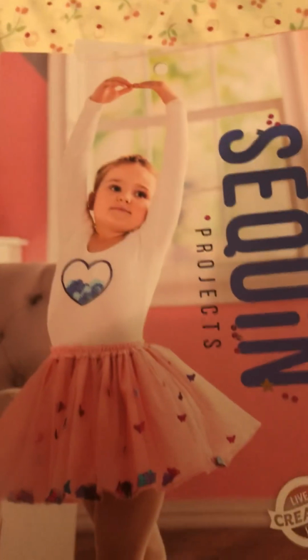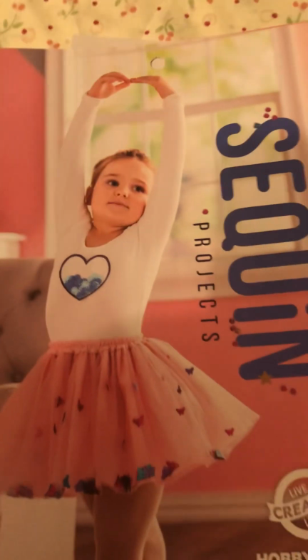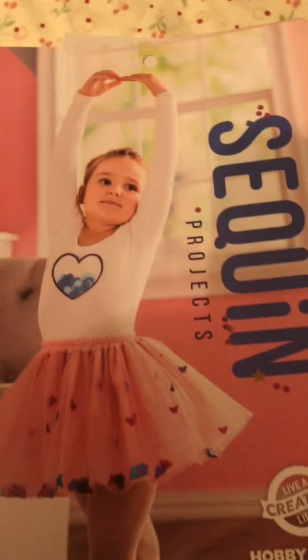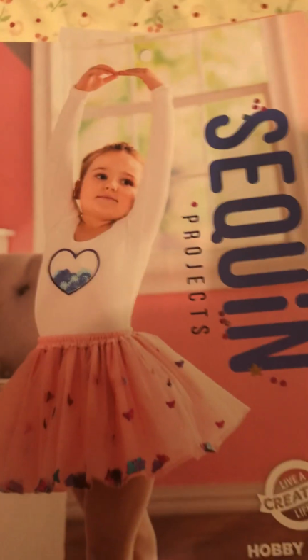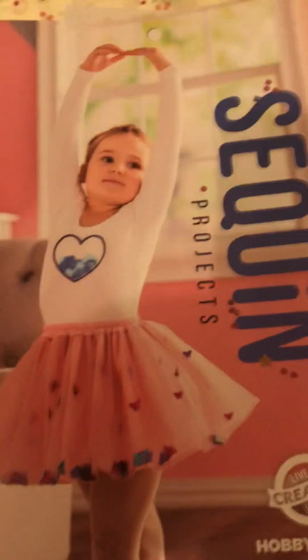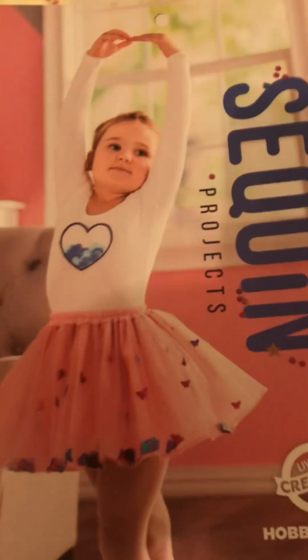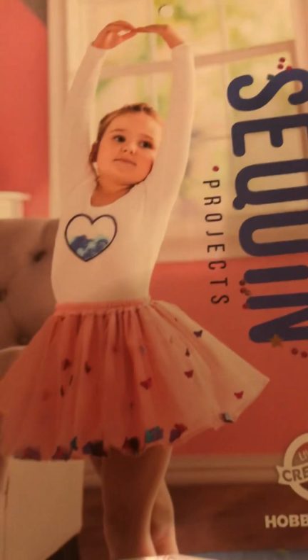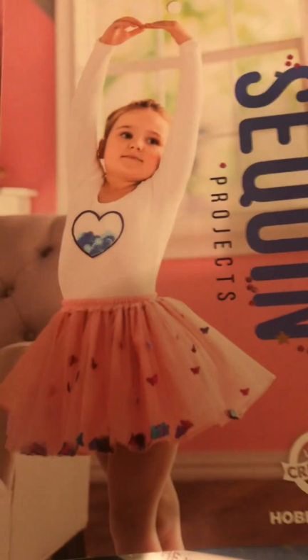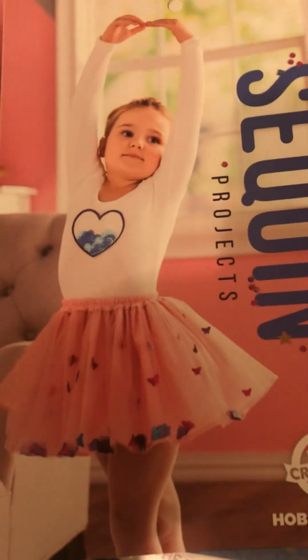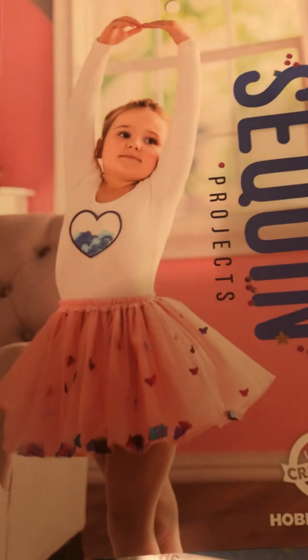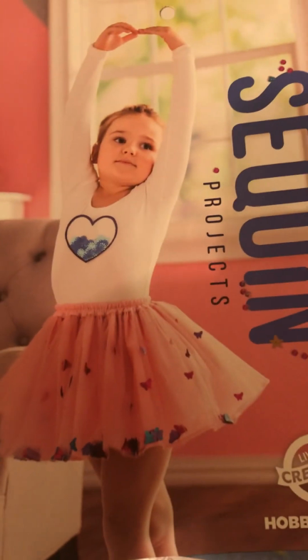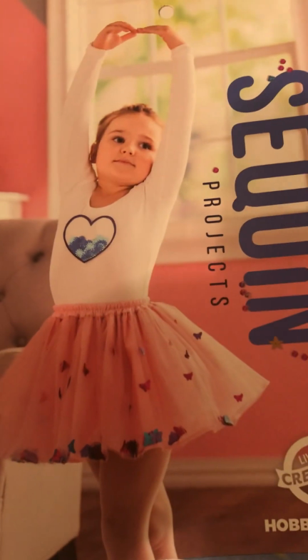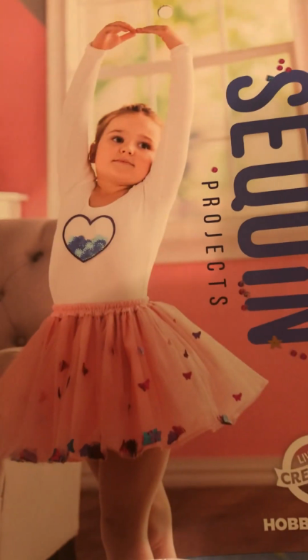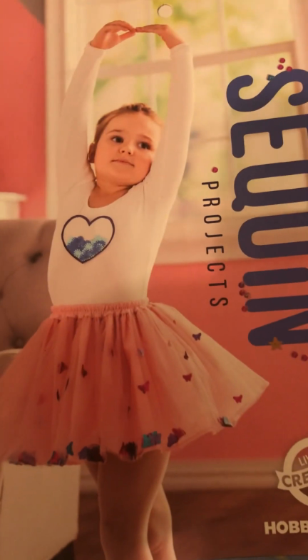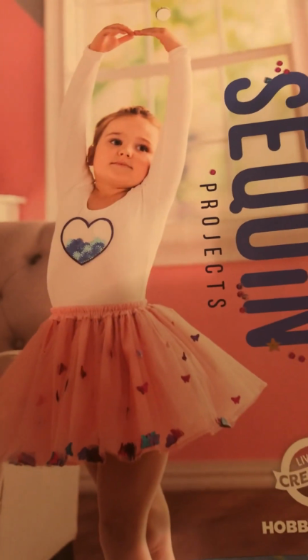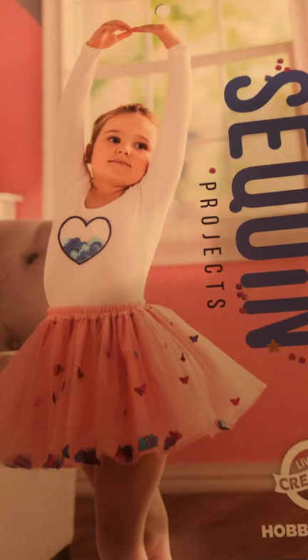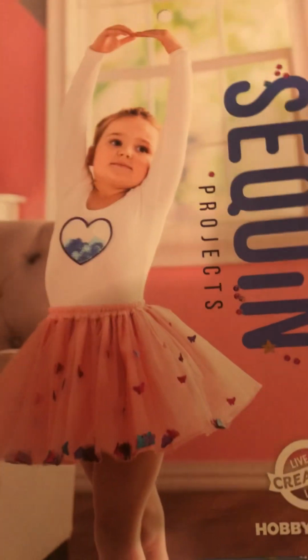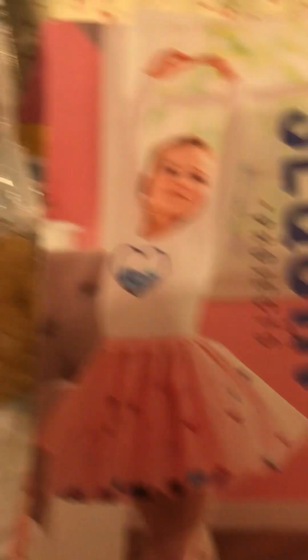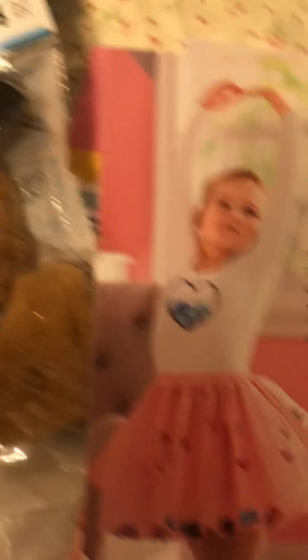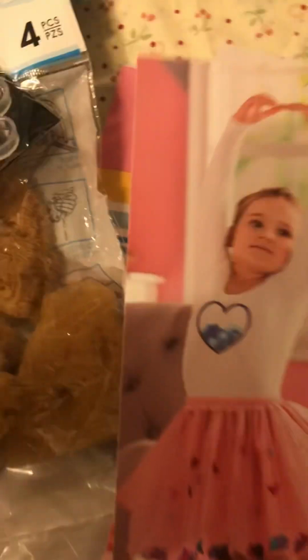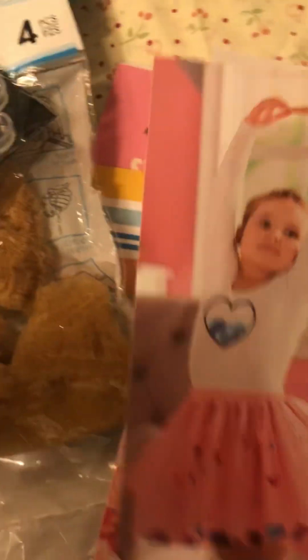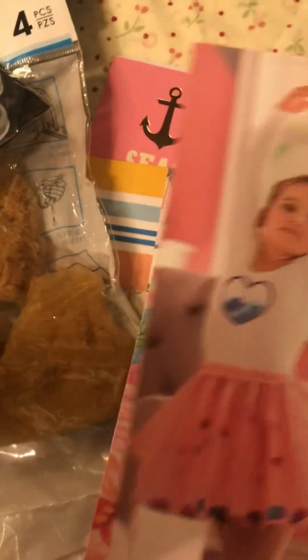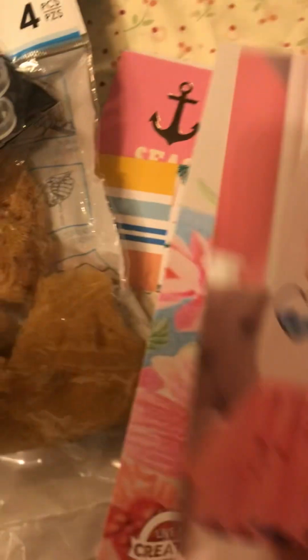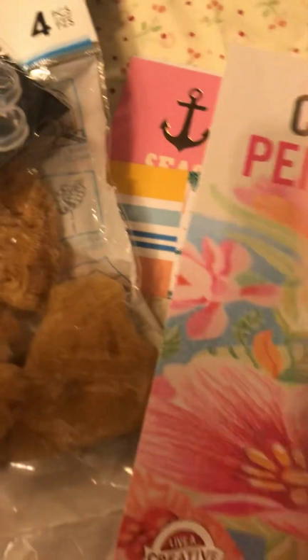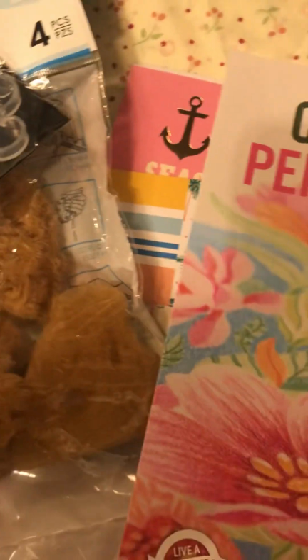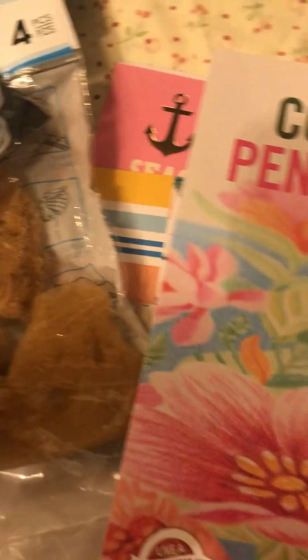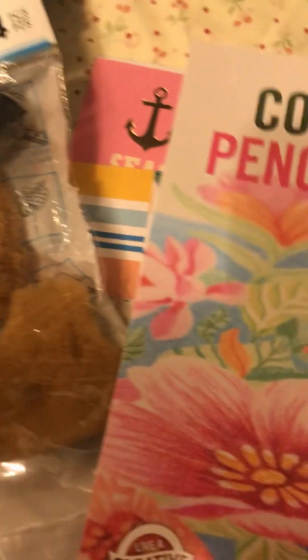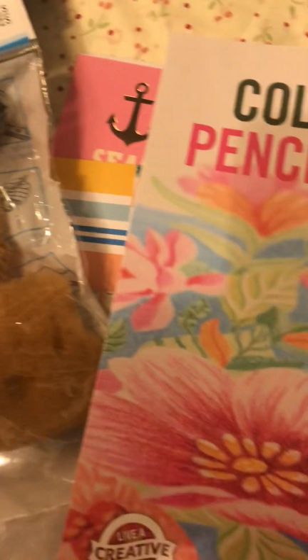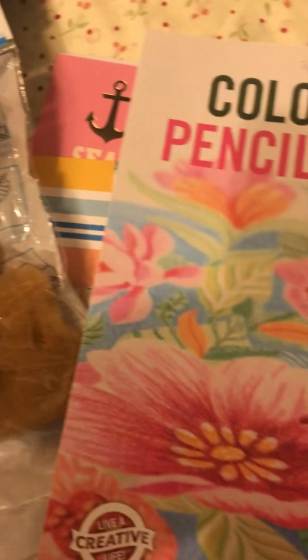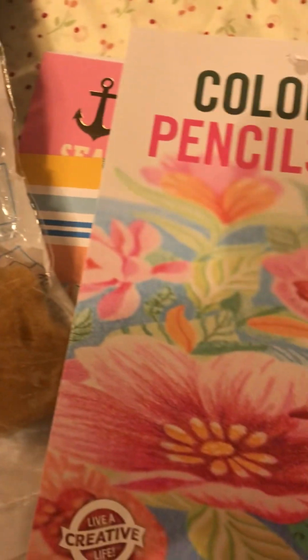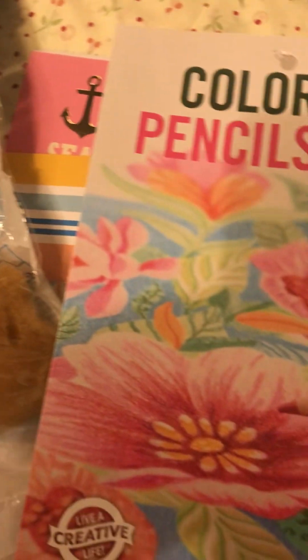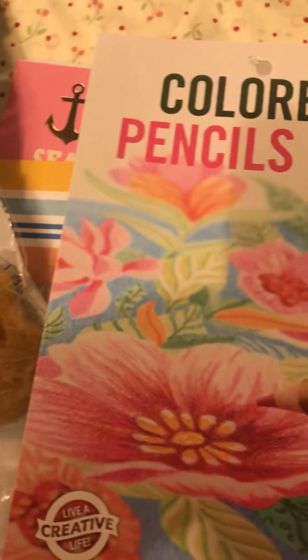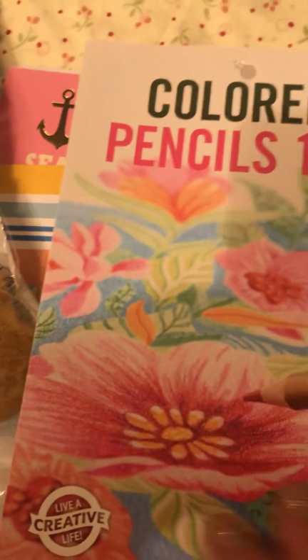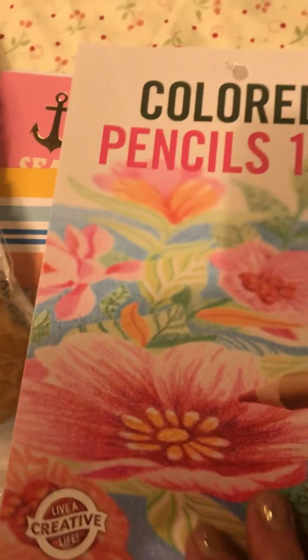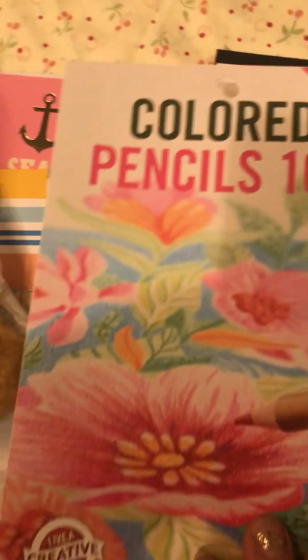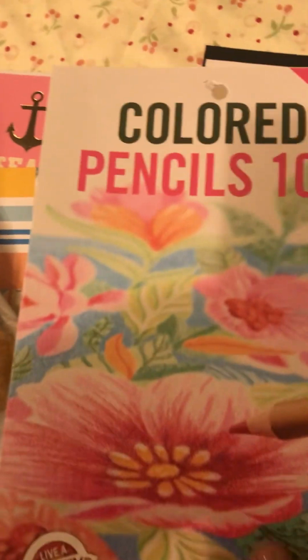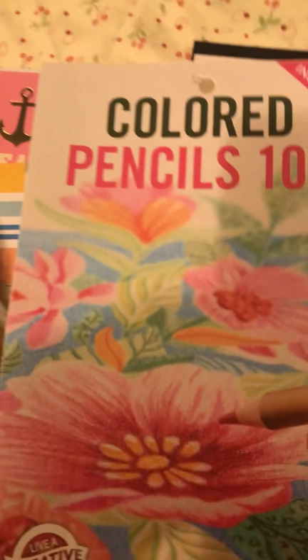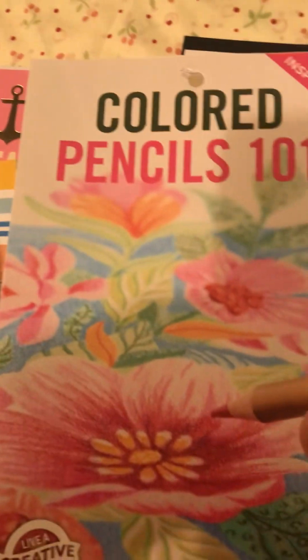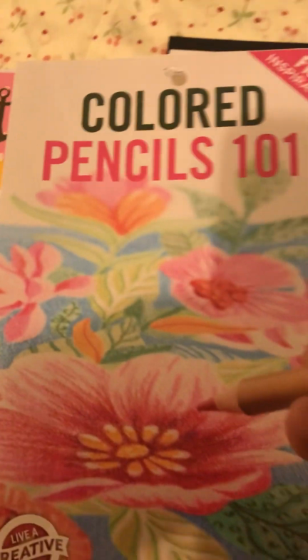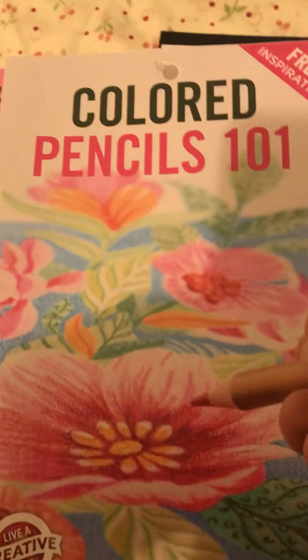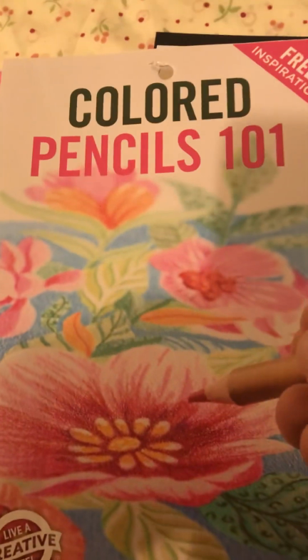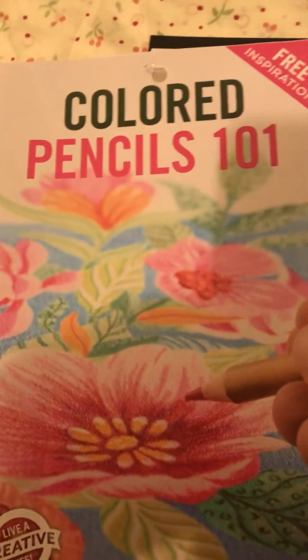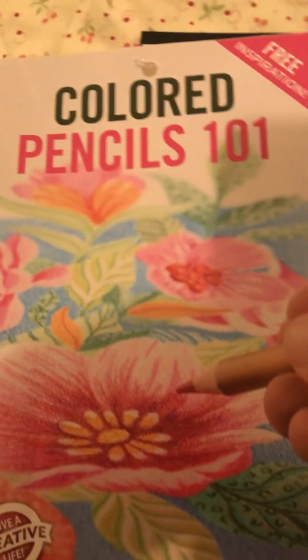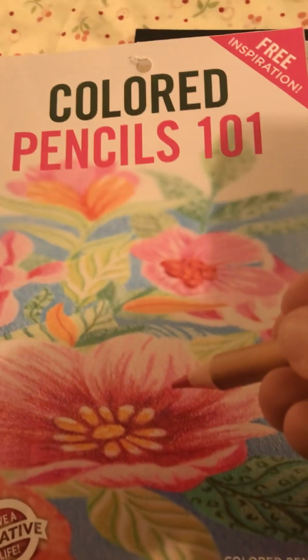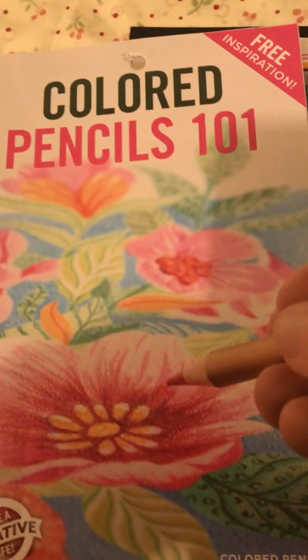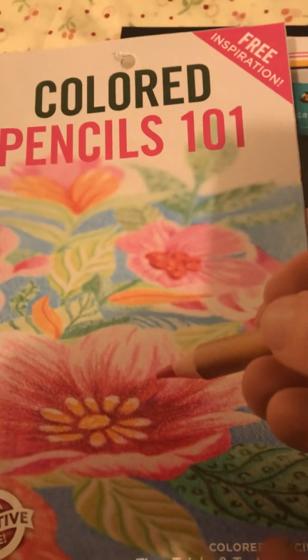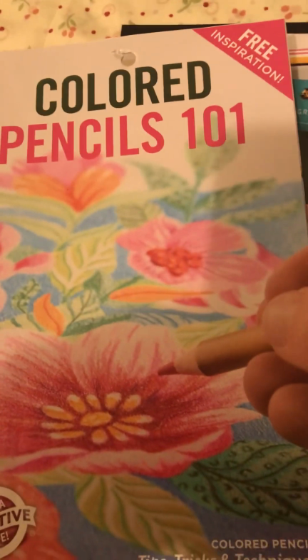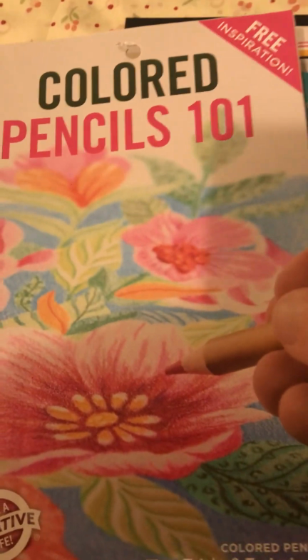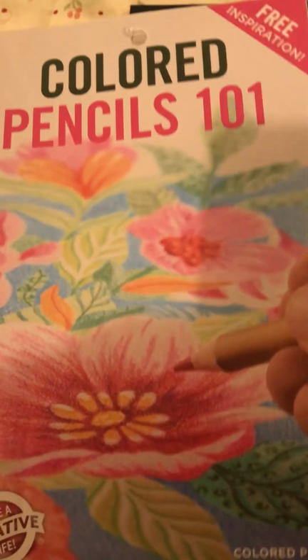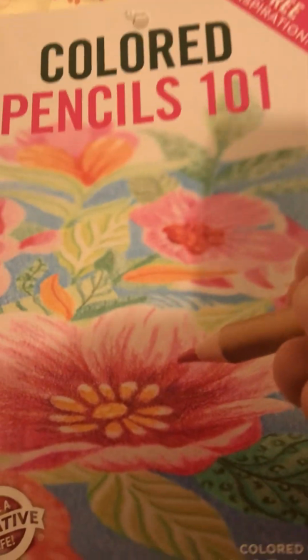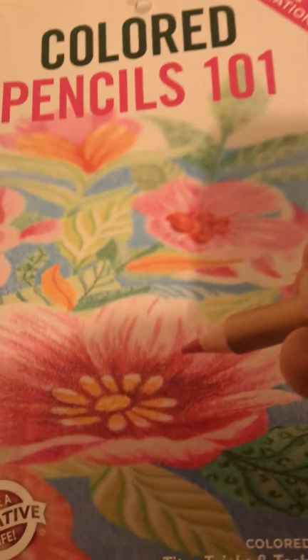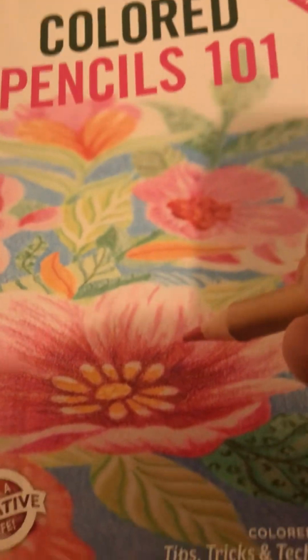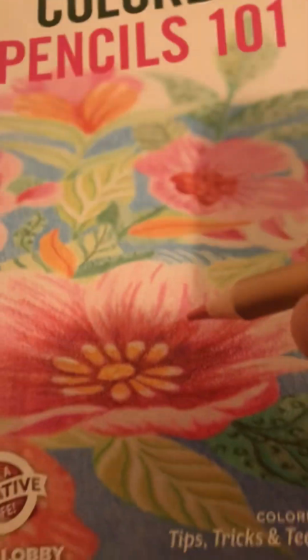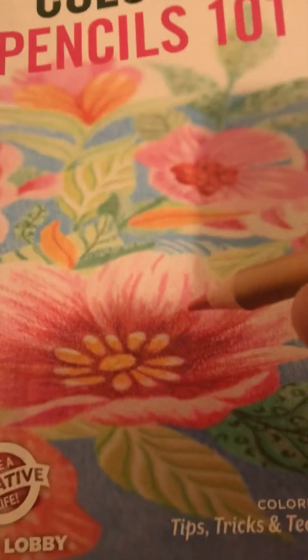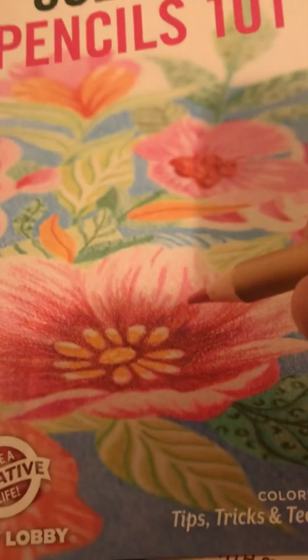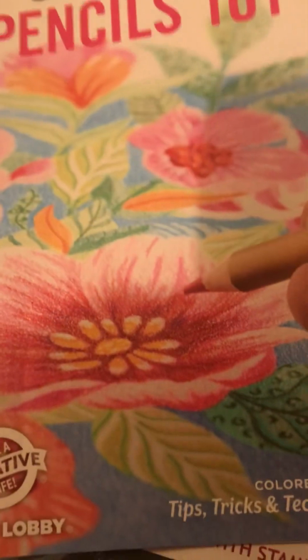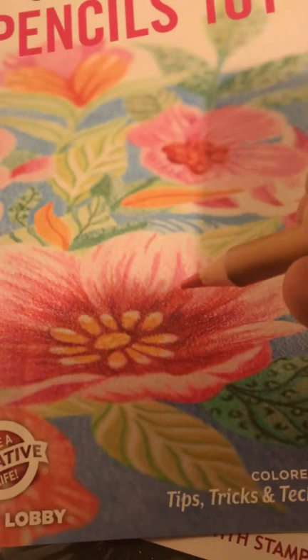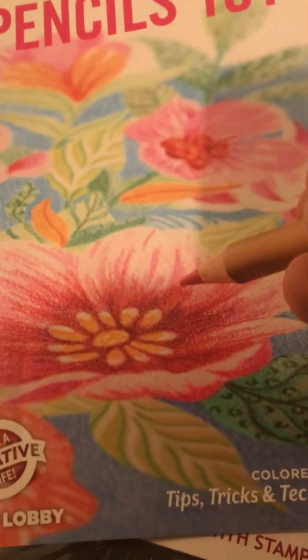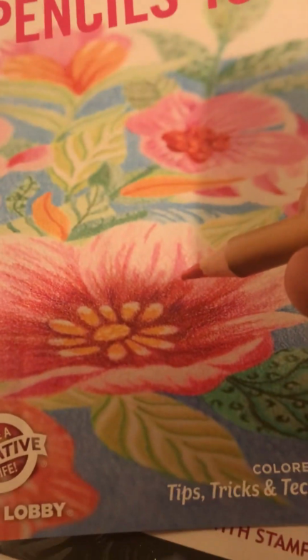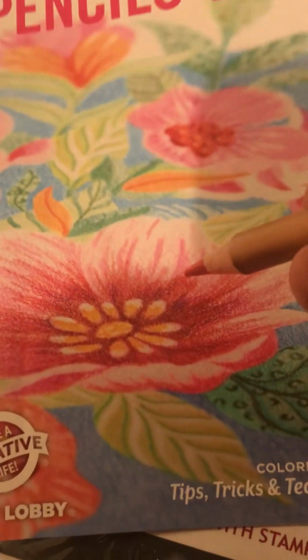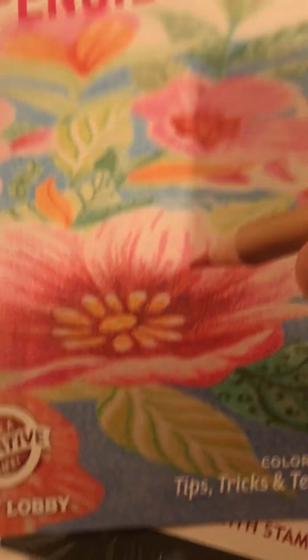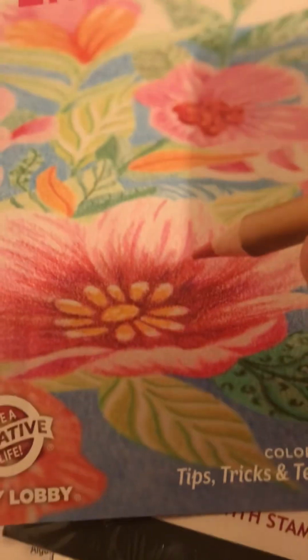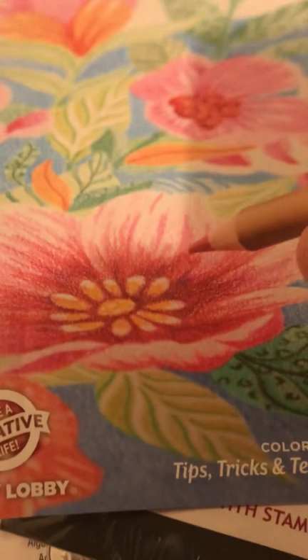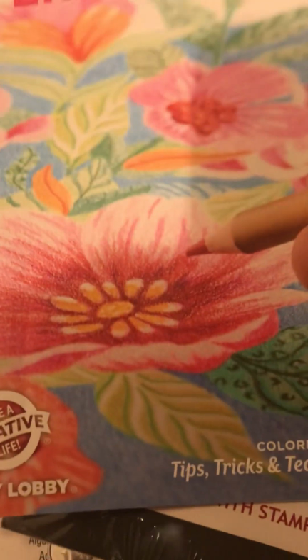Sequins and colored pencils - they're beautiful.